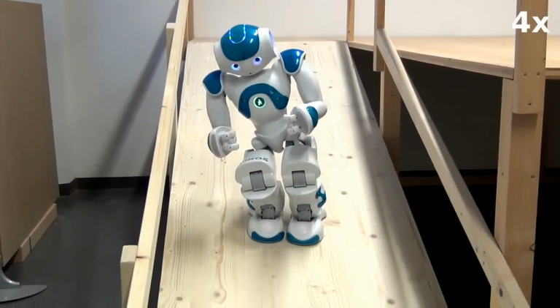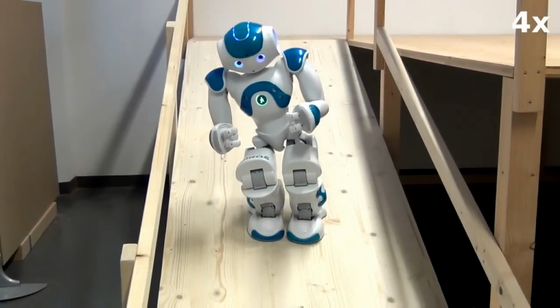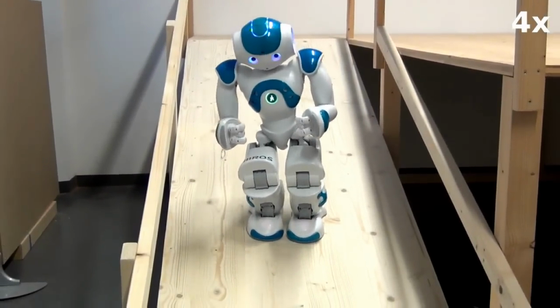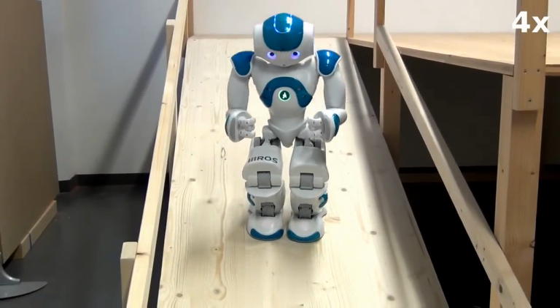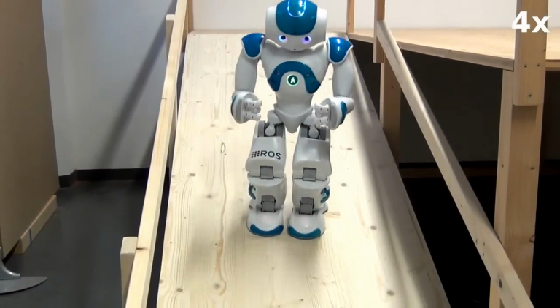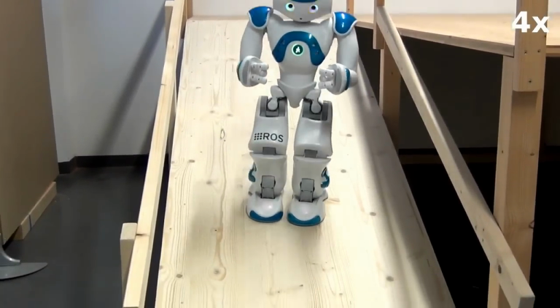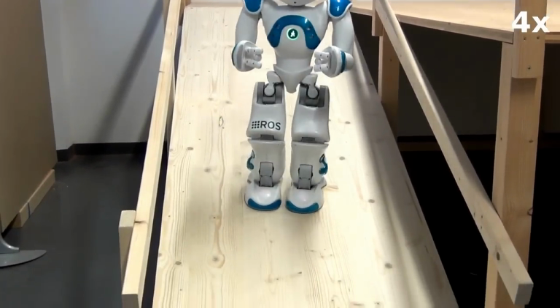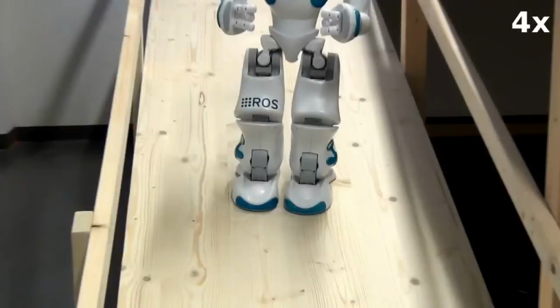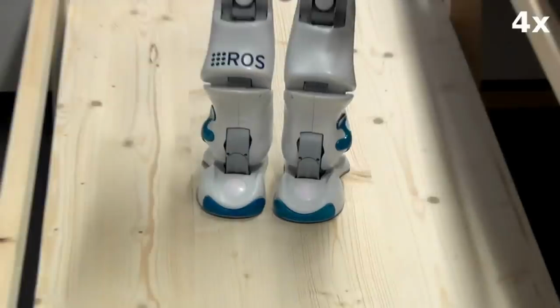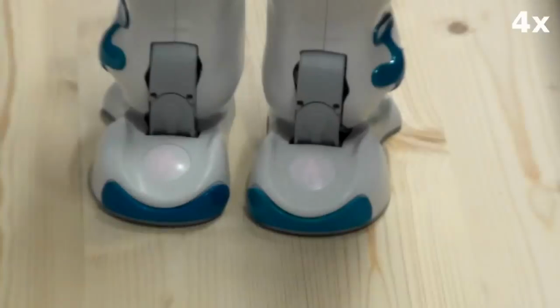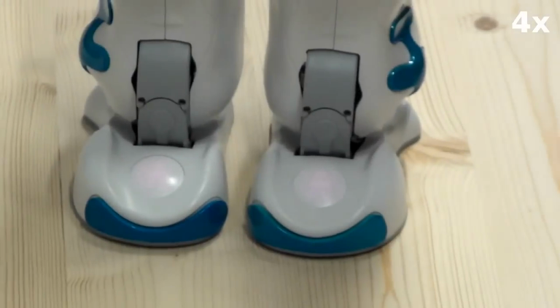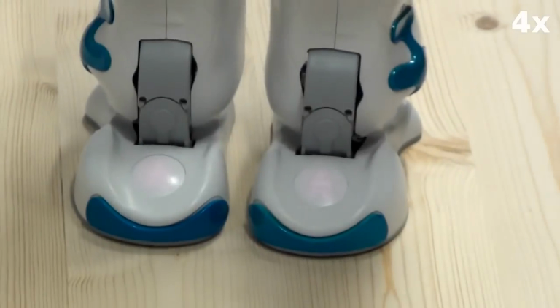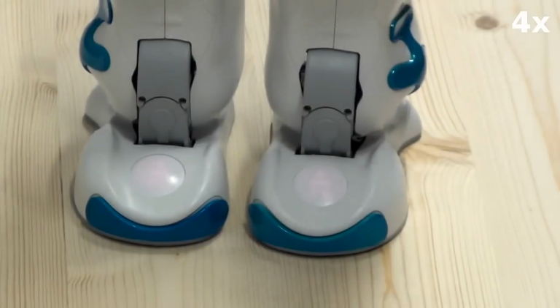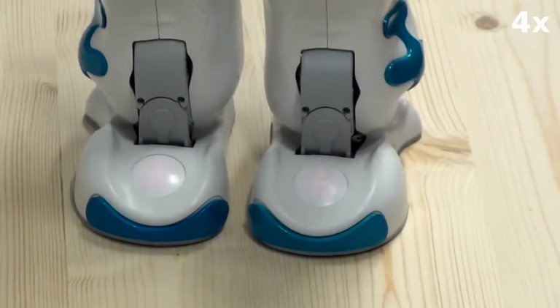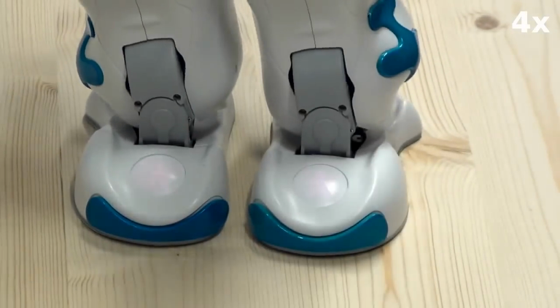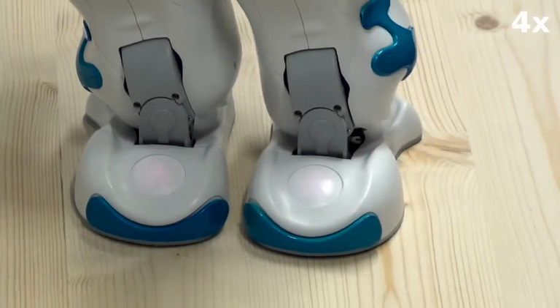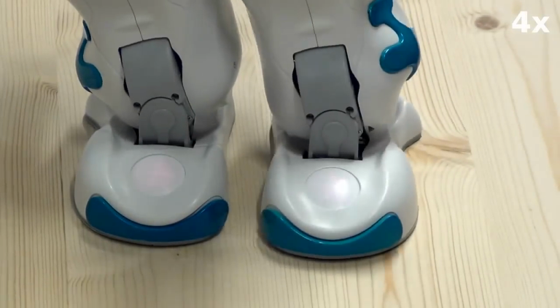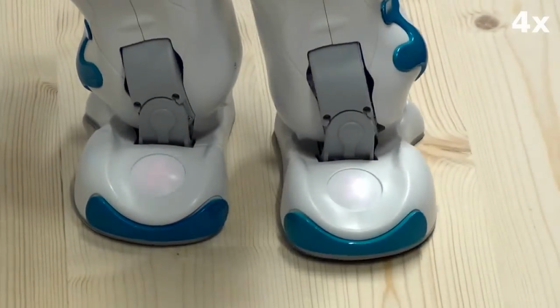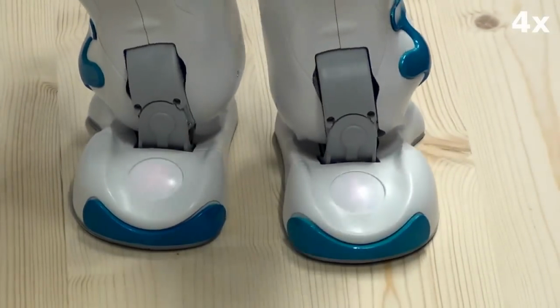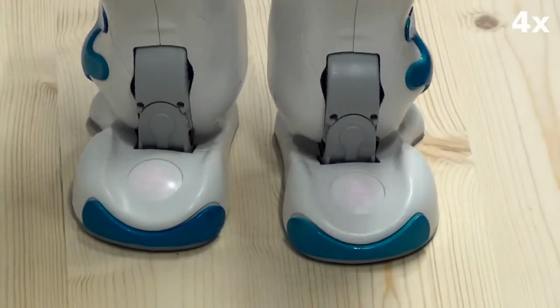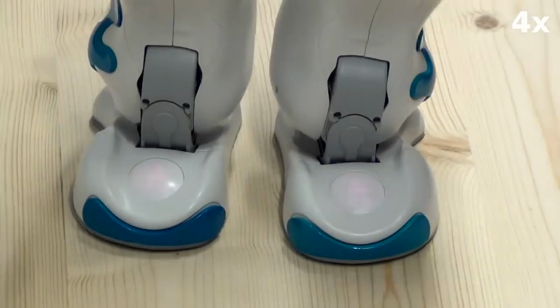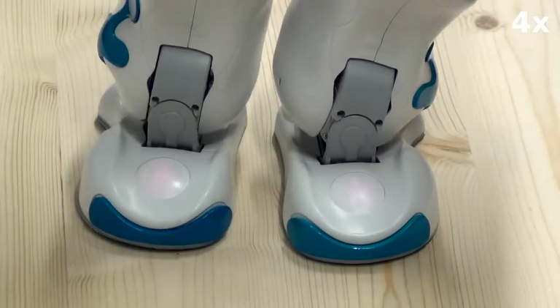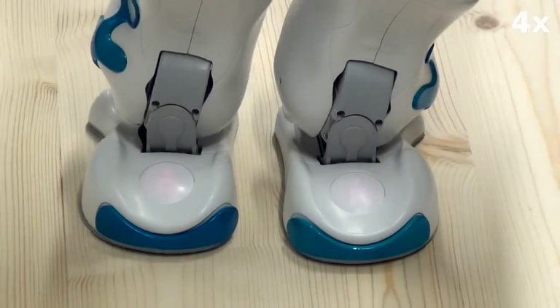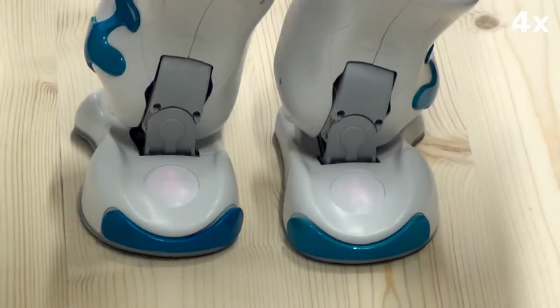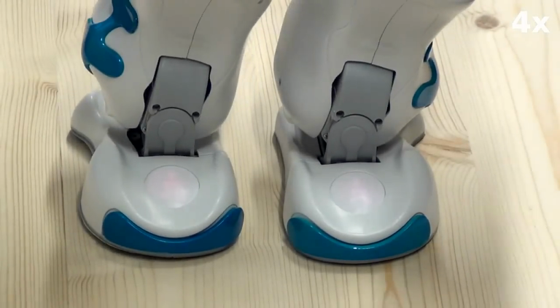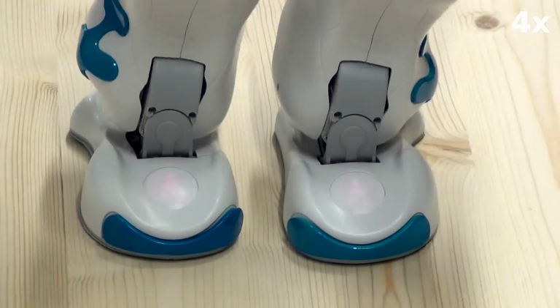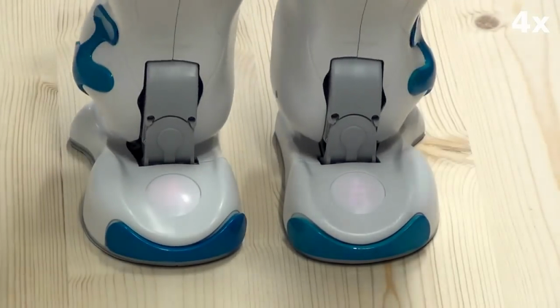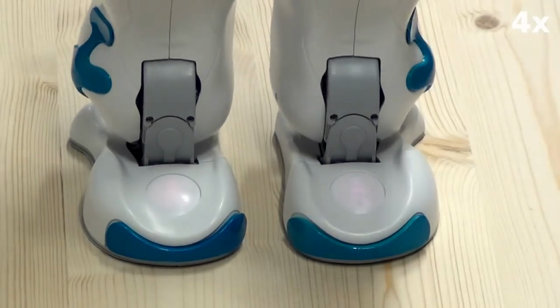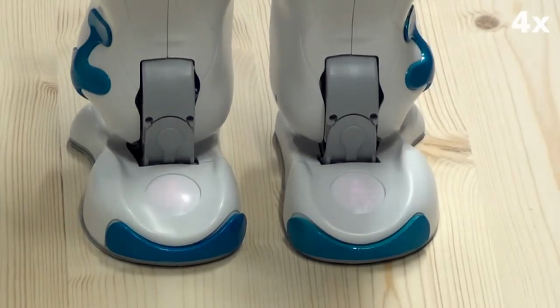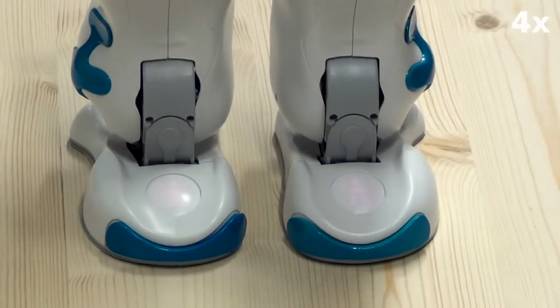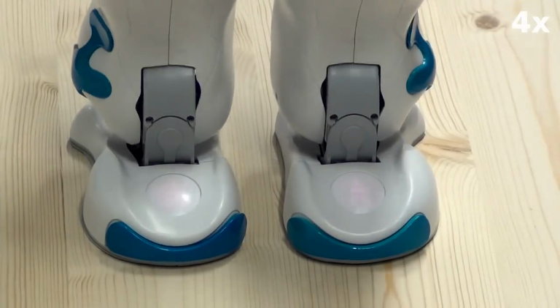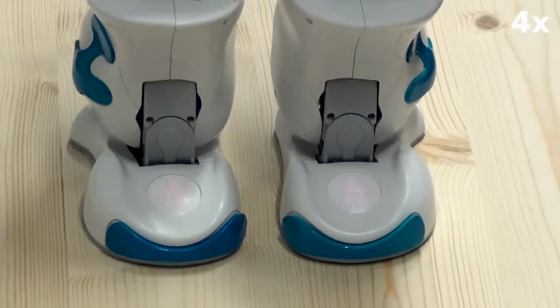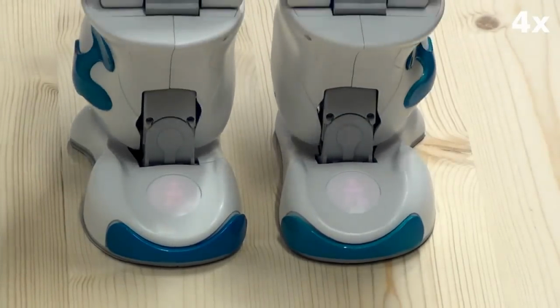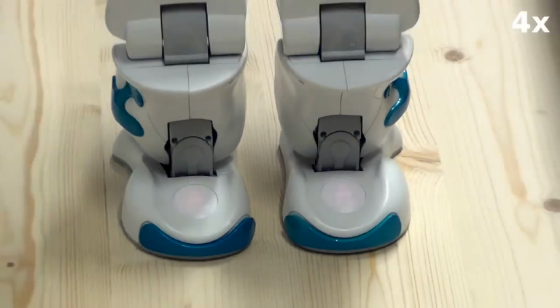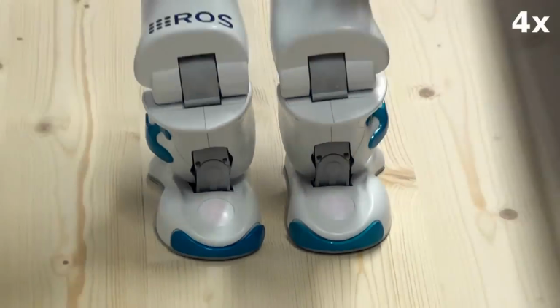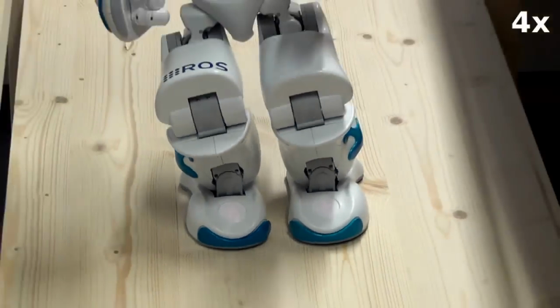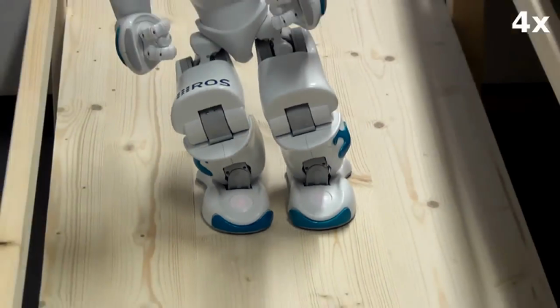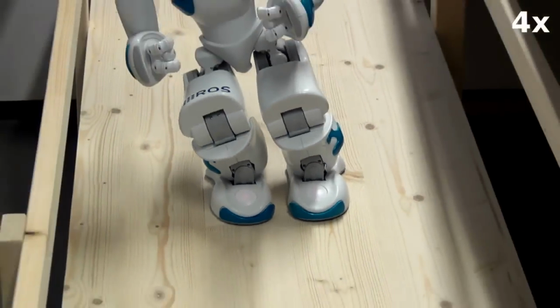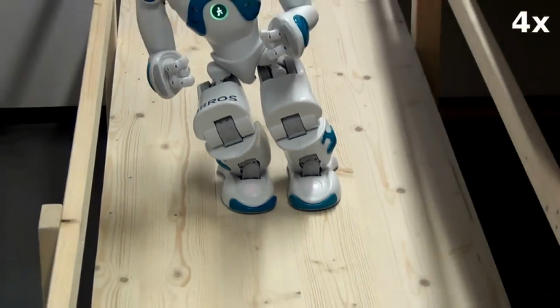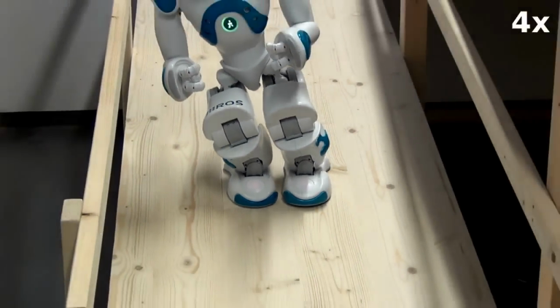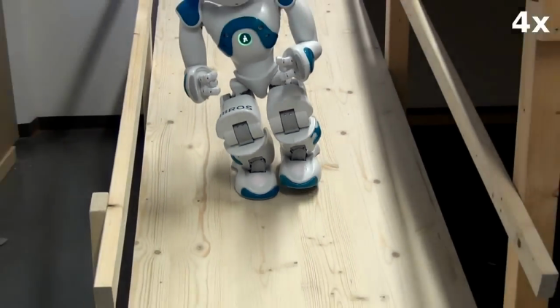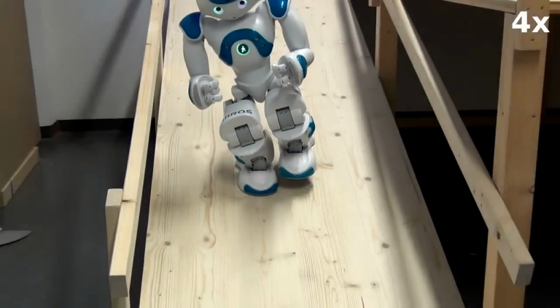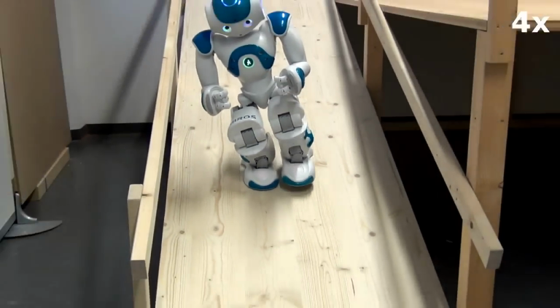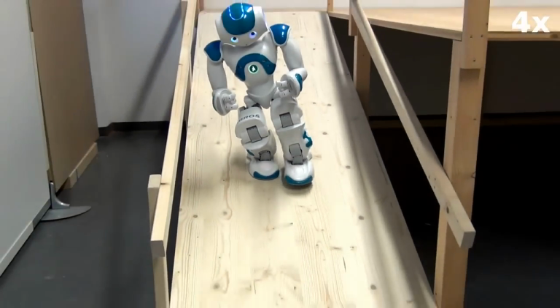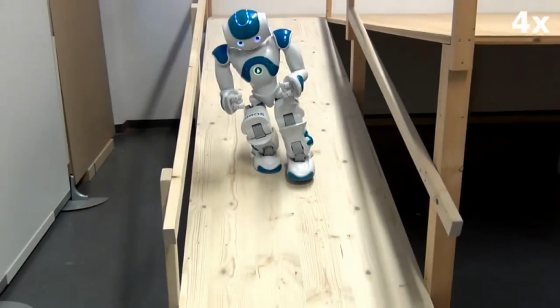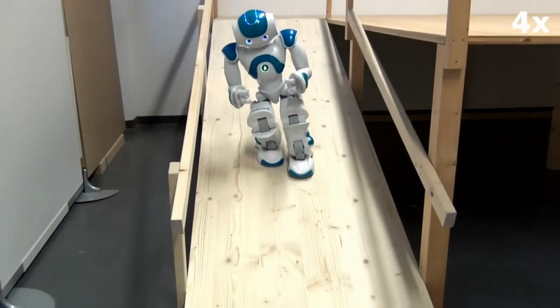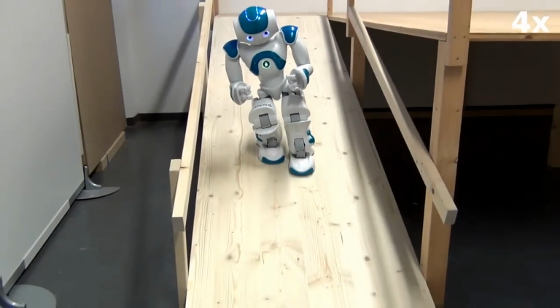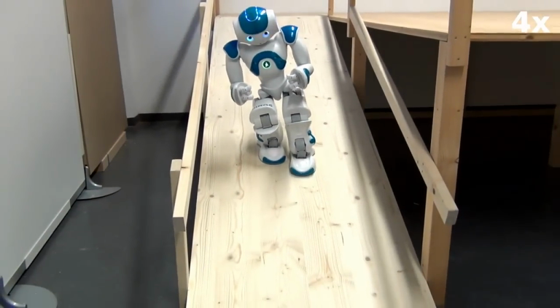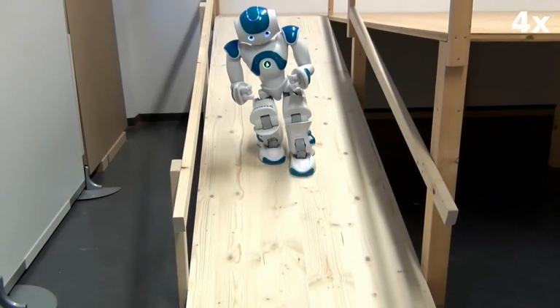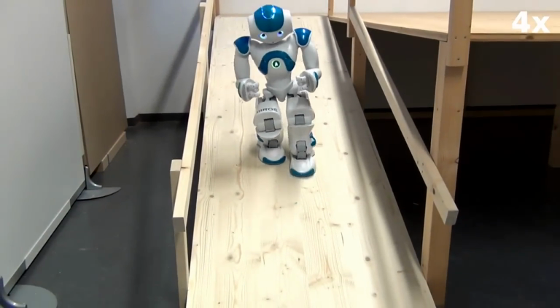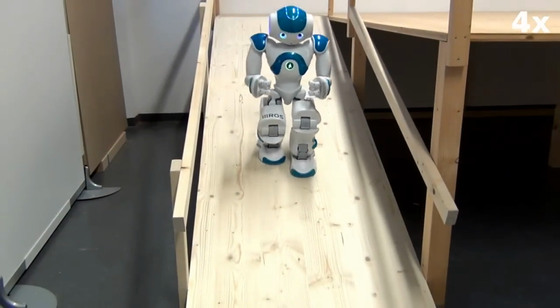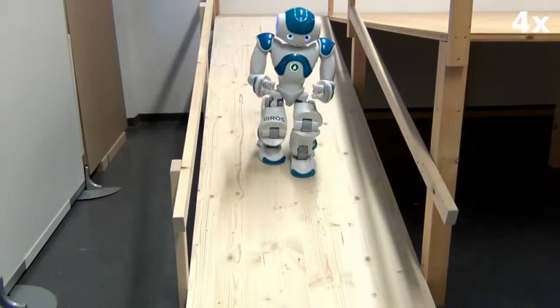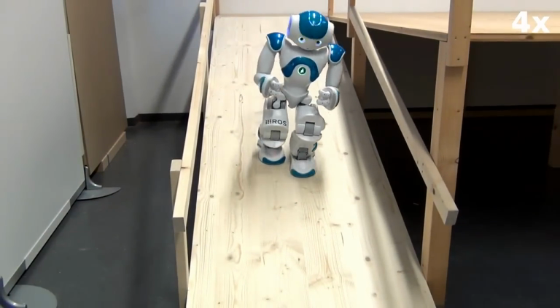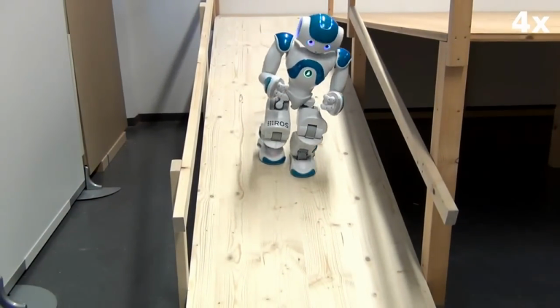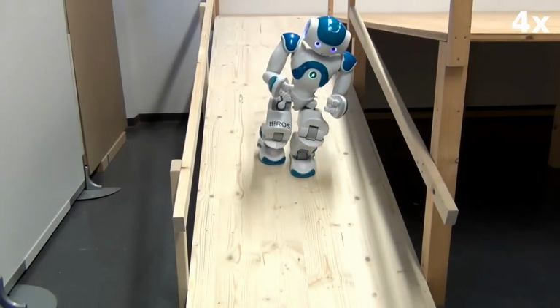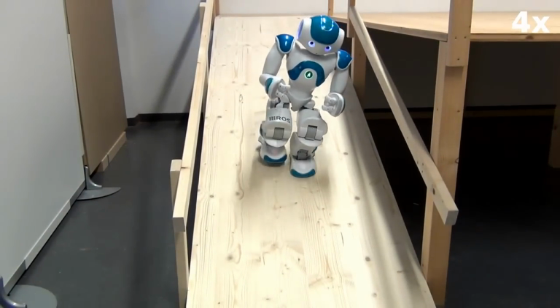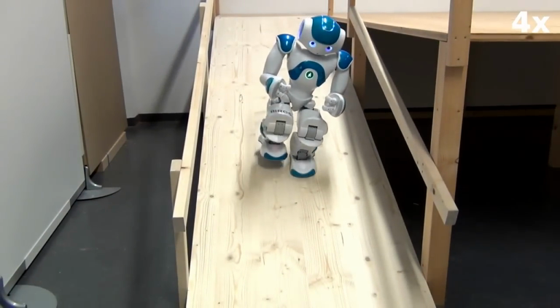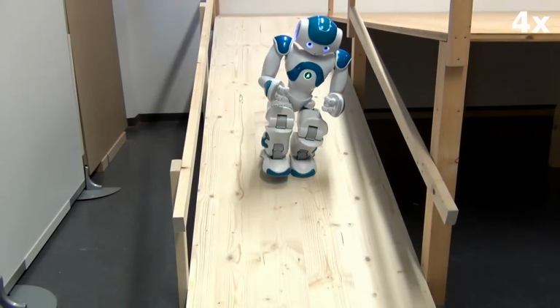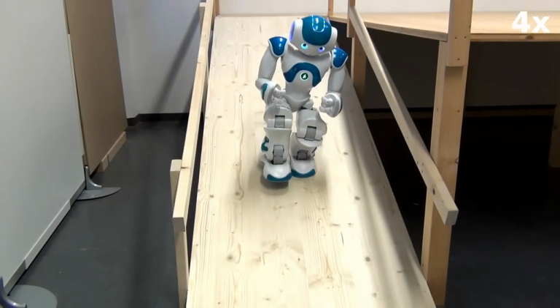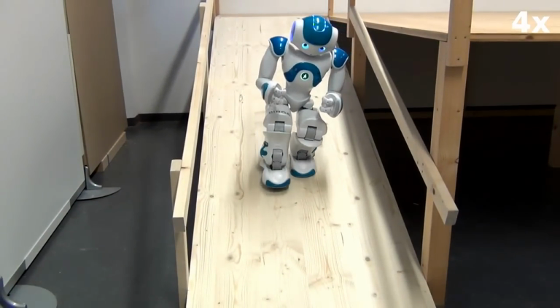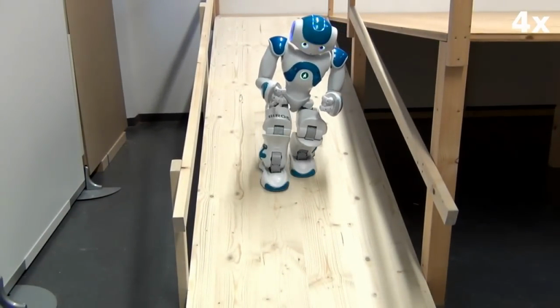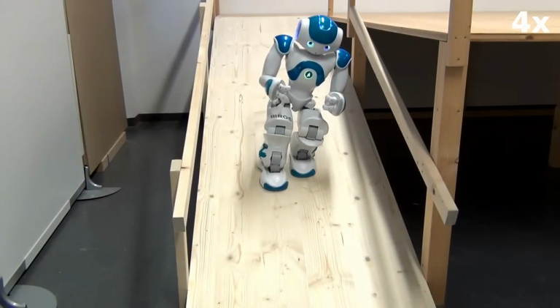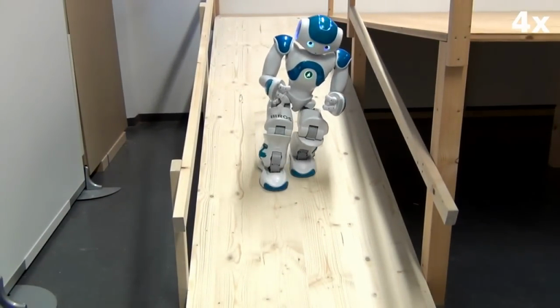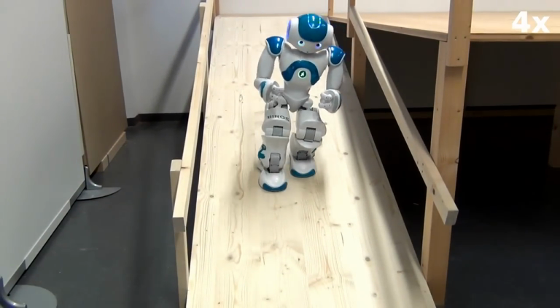With these small correction steps, the robot avoids falling down the ramp or bumping into the handrail due to motion drift.